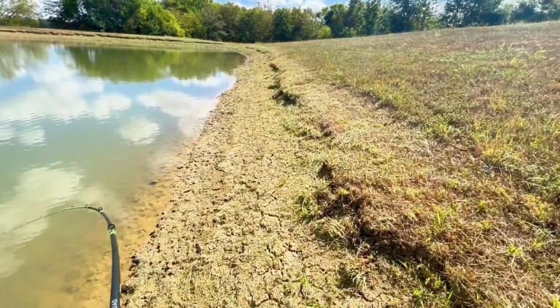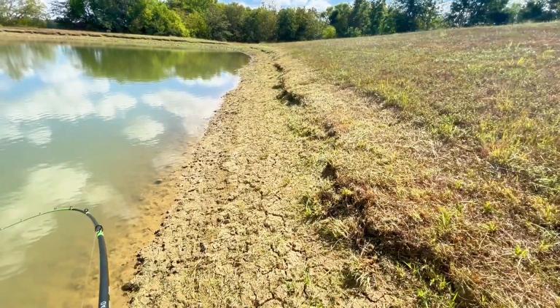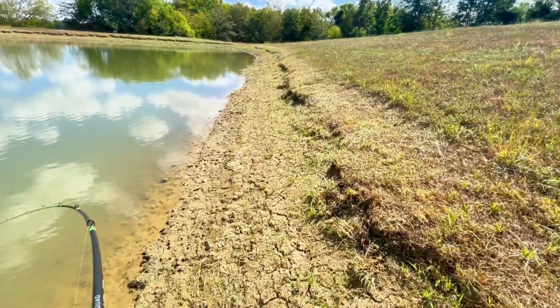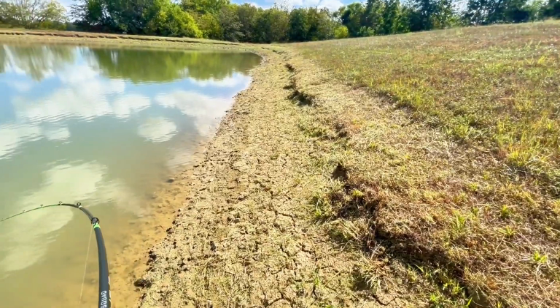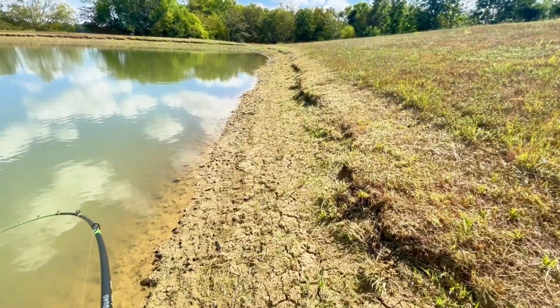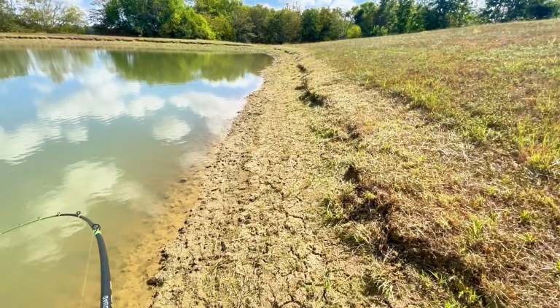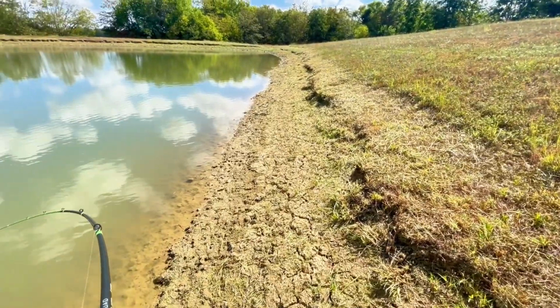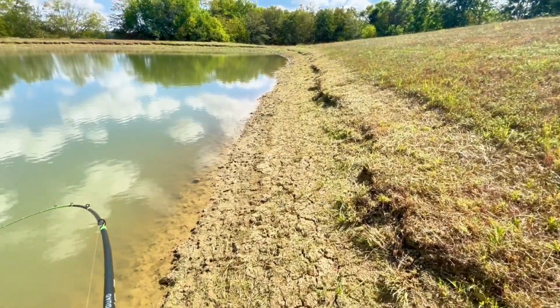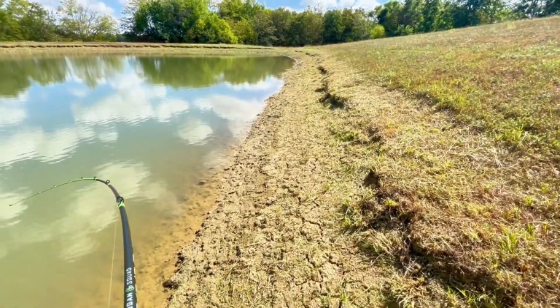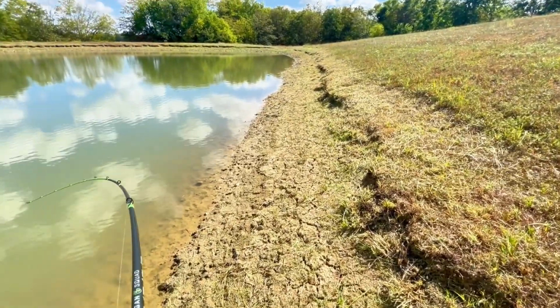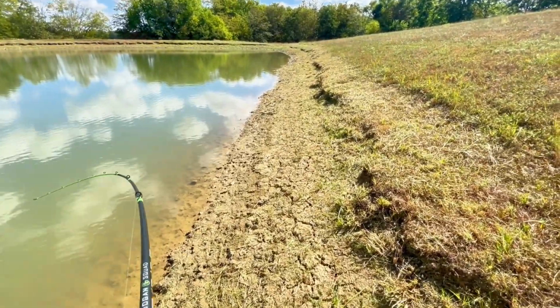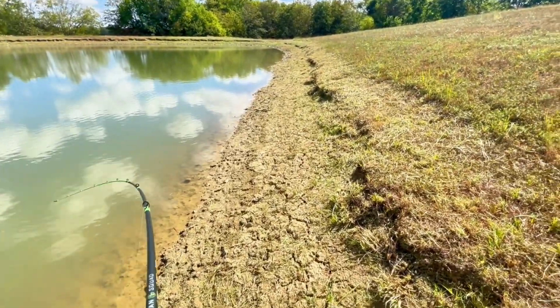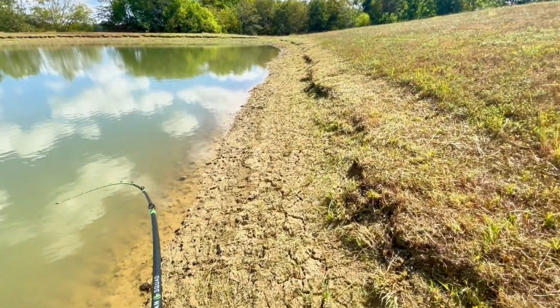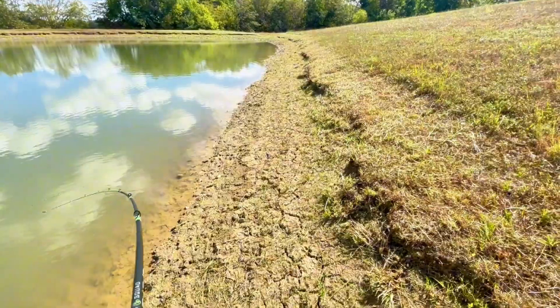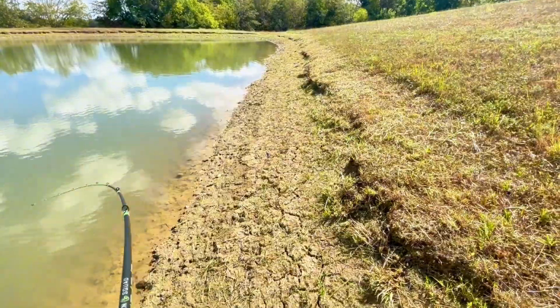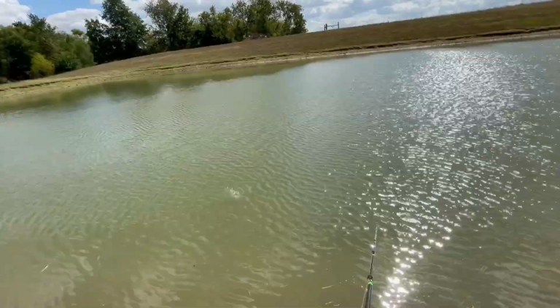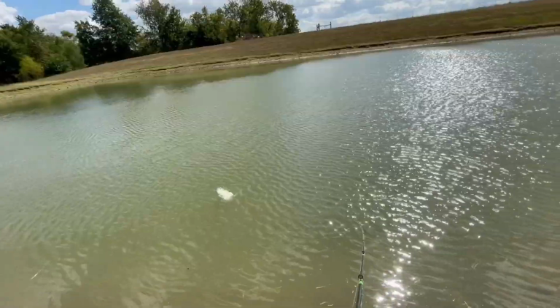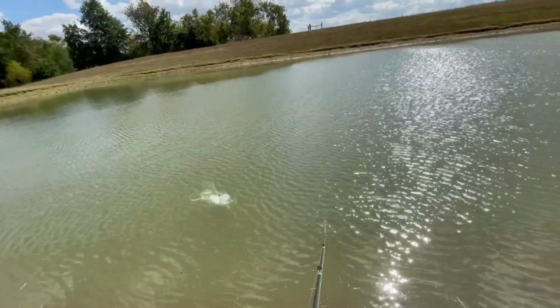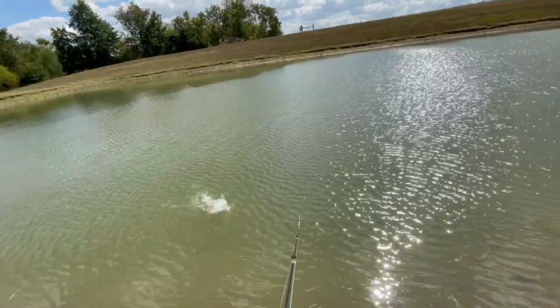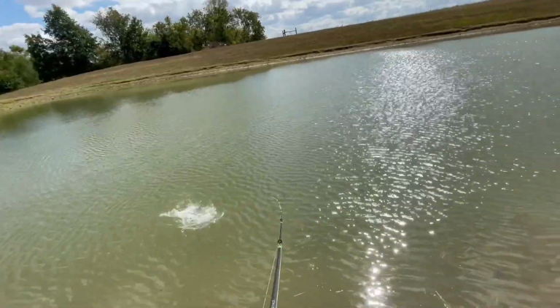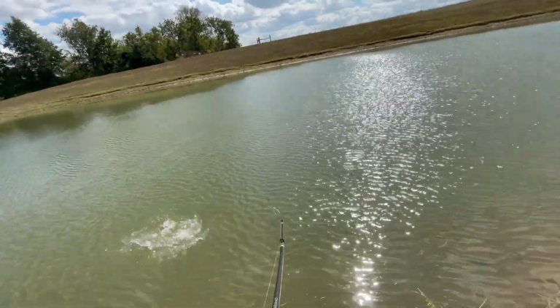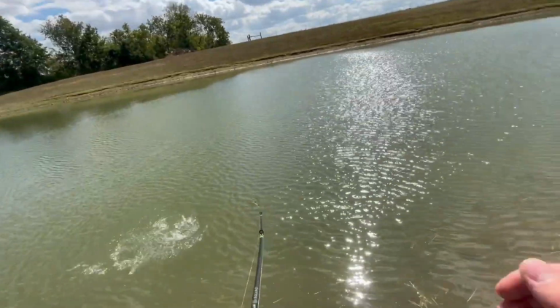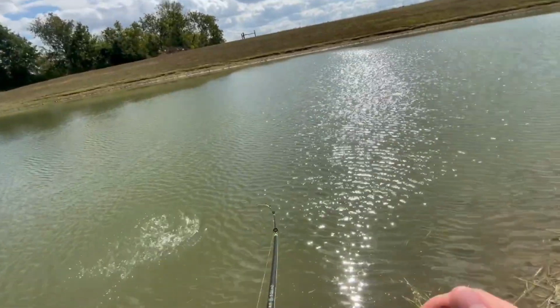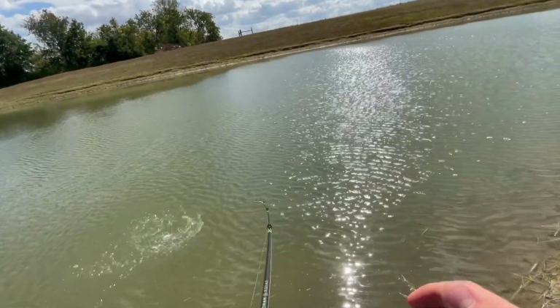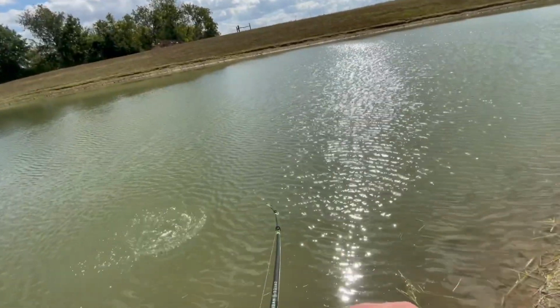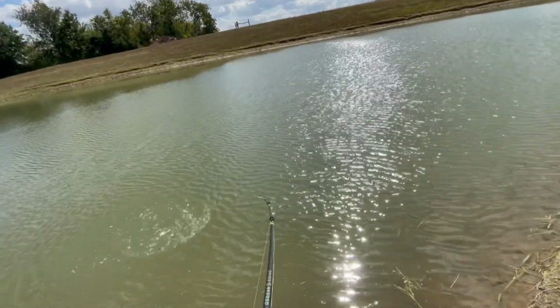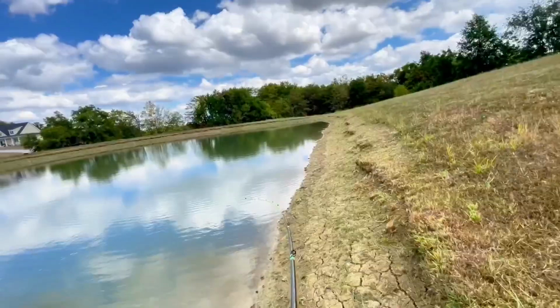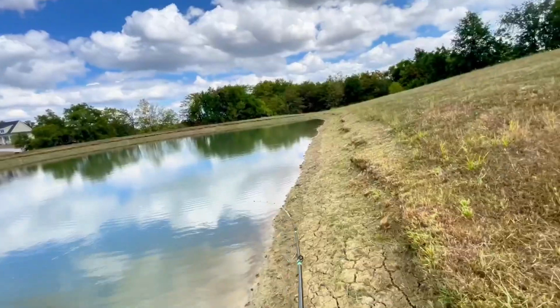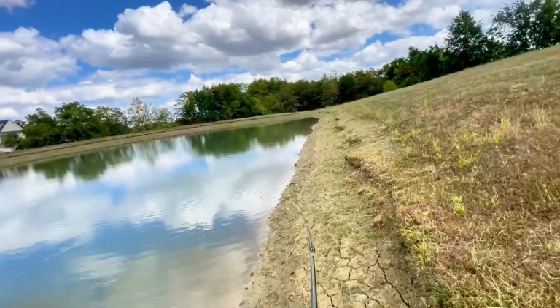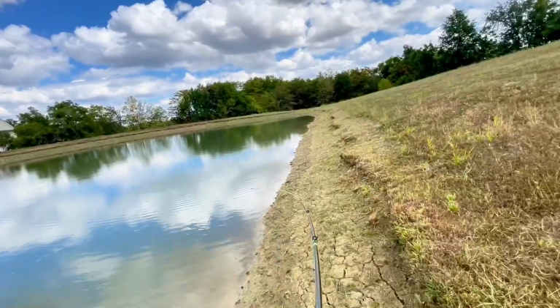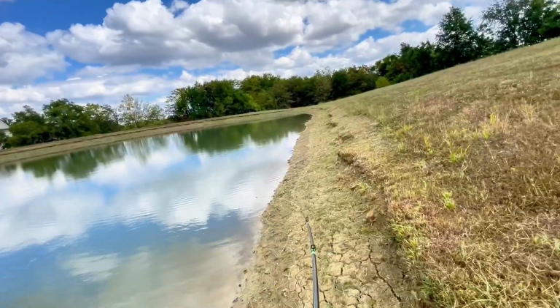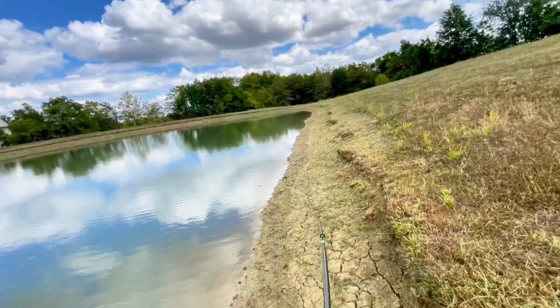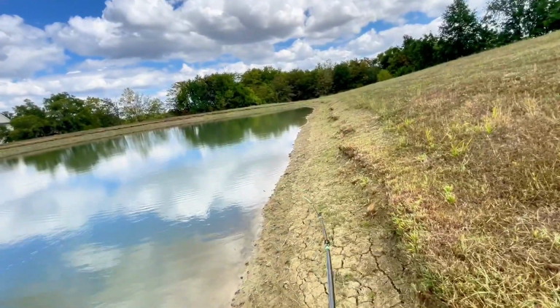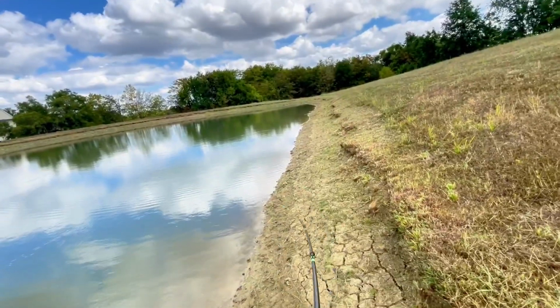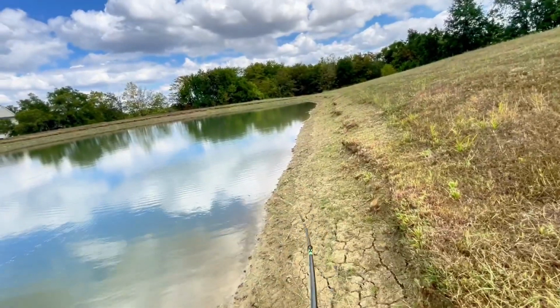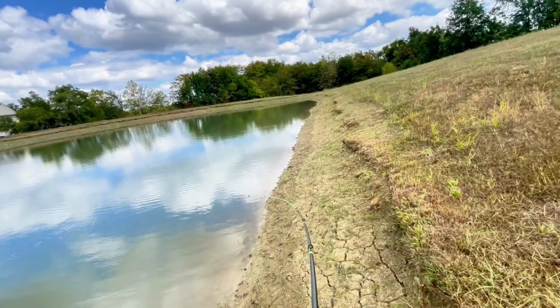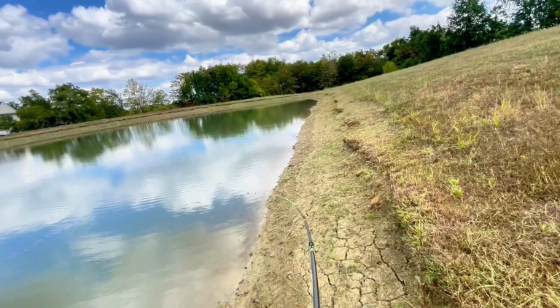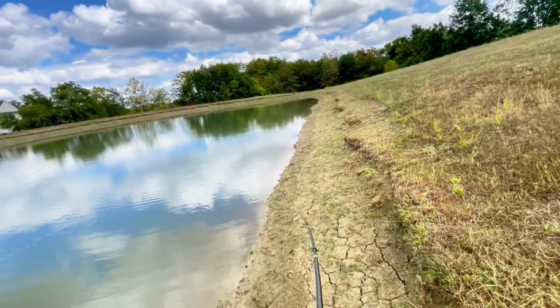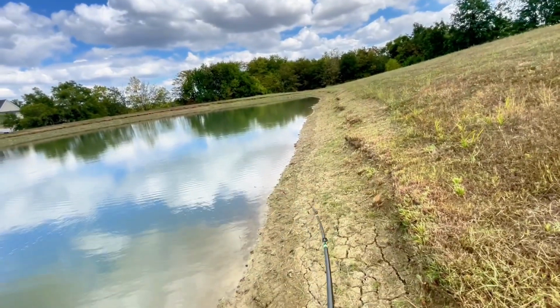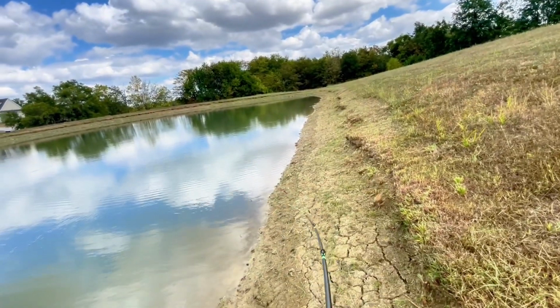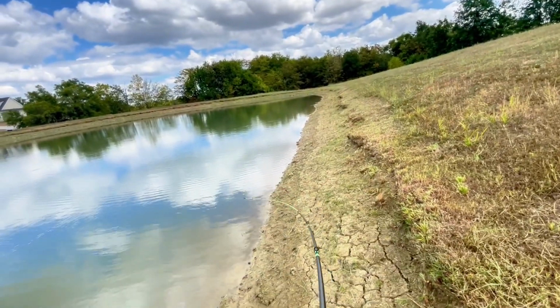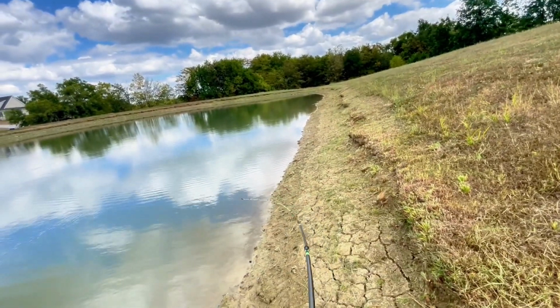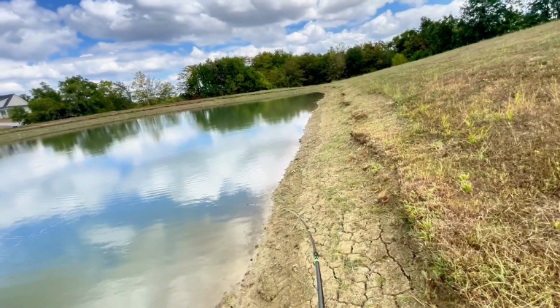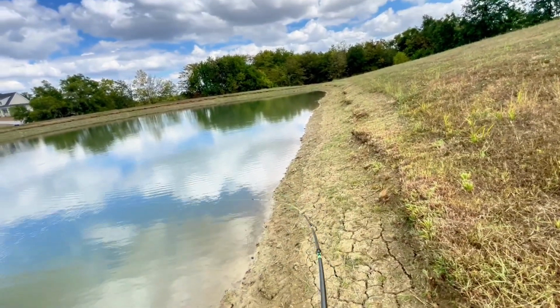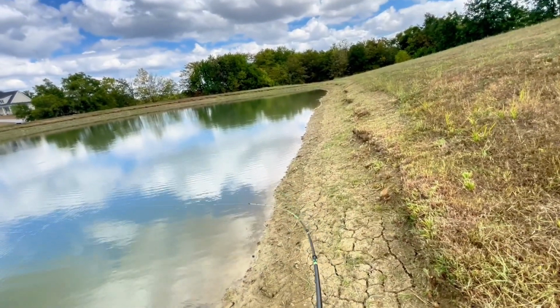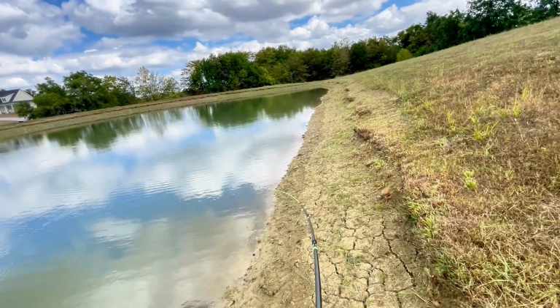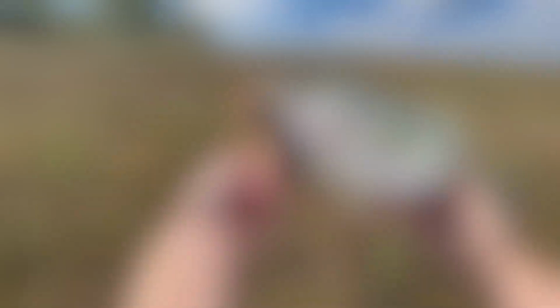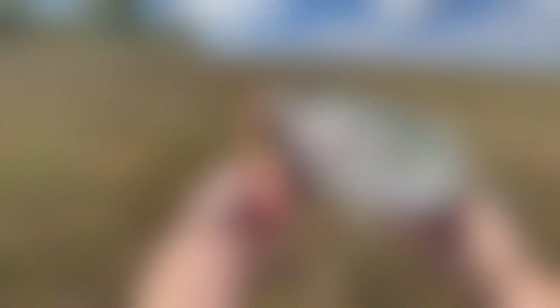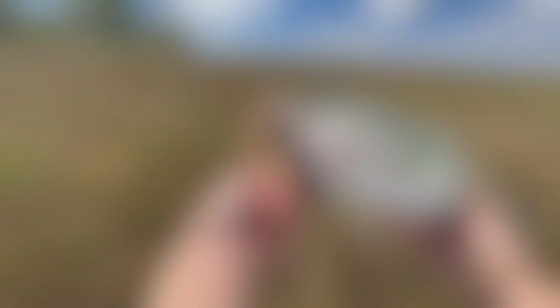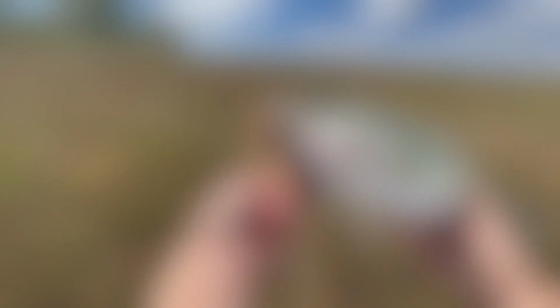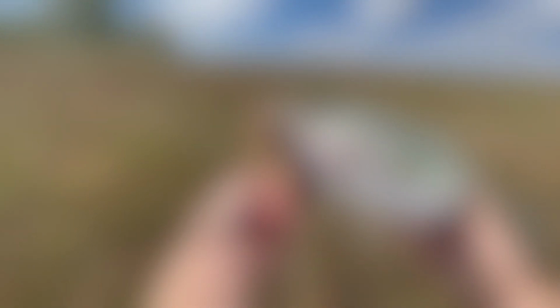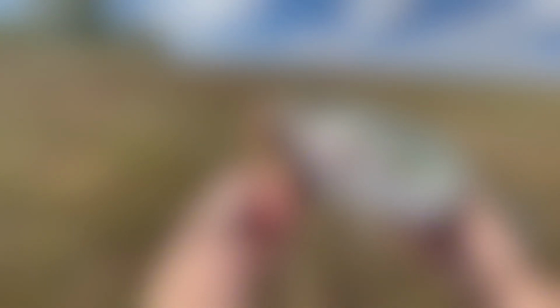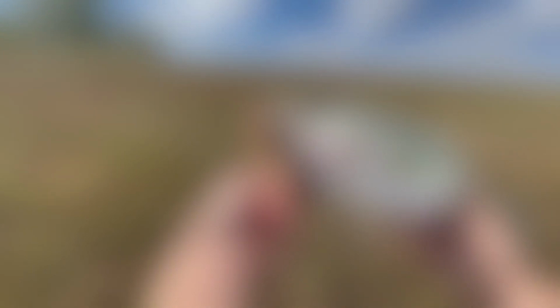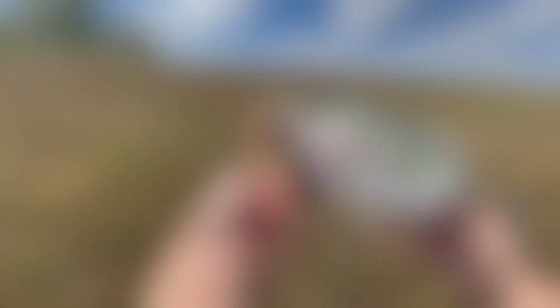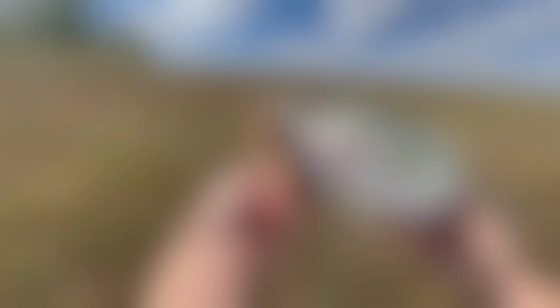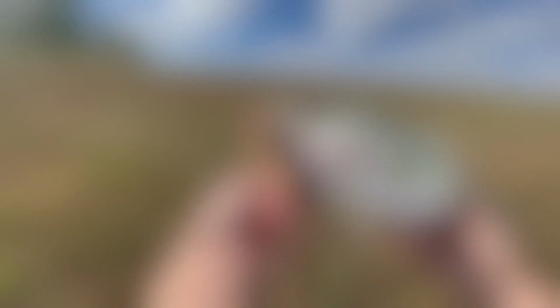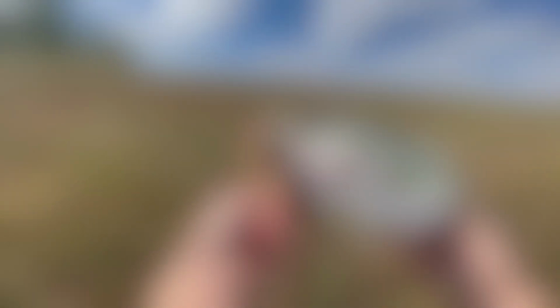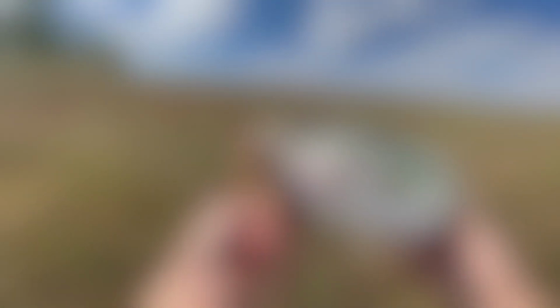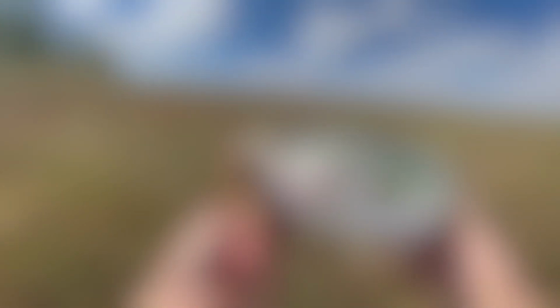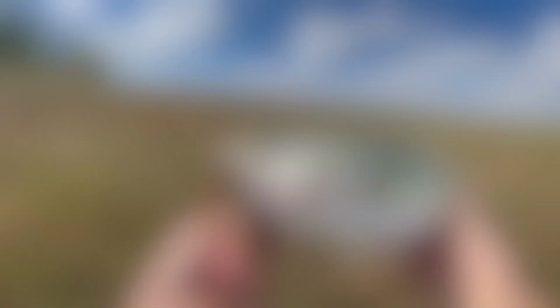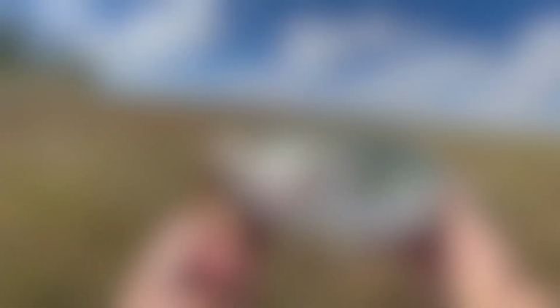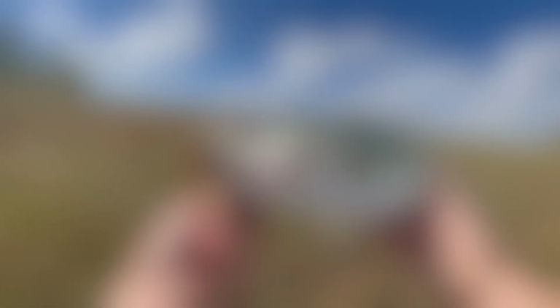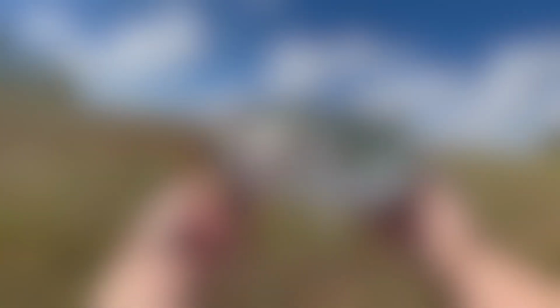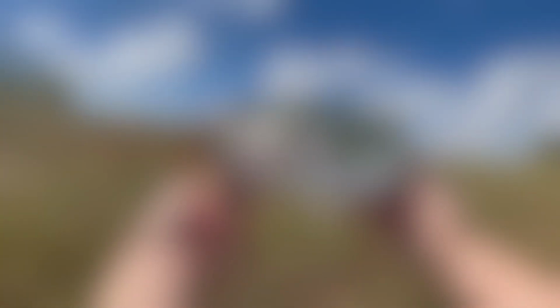Oh, it's a fish. It's a big fish. I just got smoked. Absolute beast of a fish.